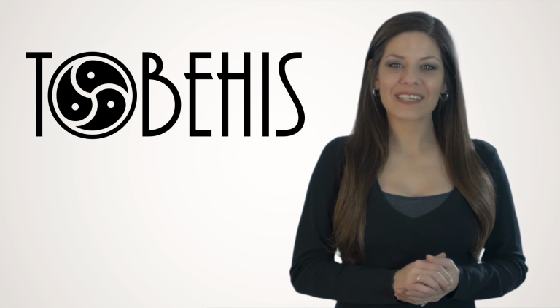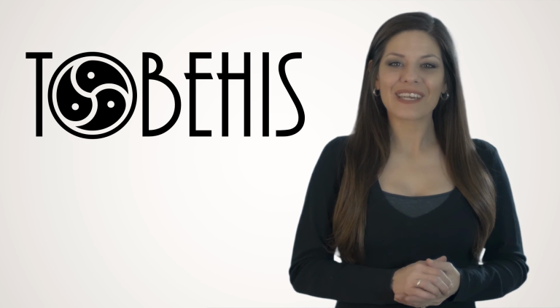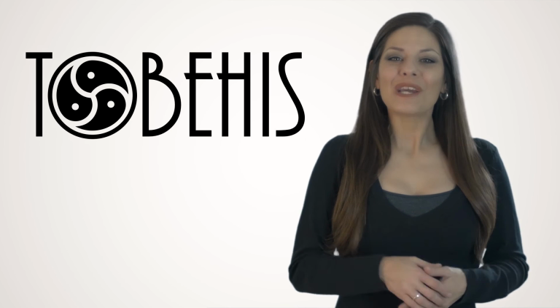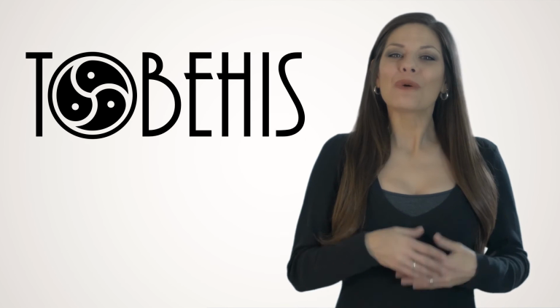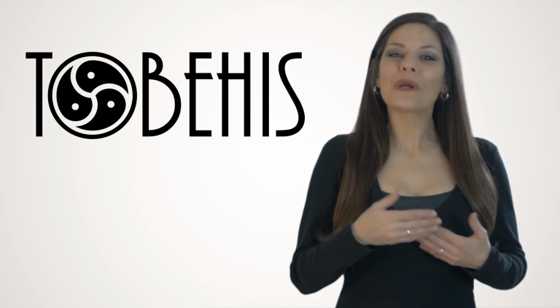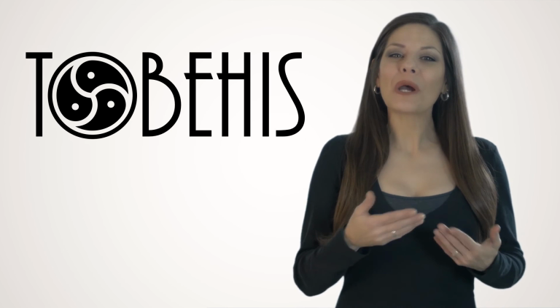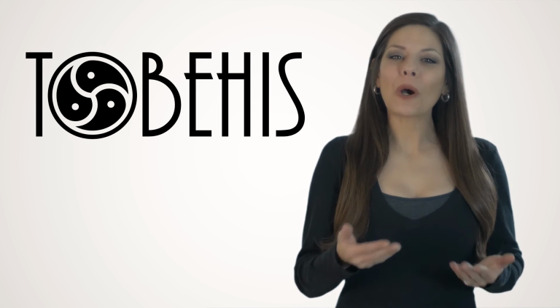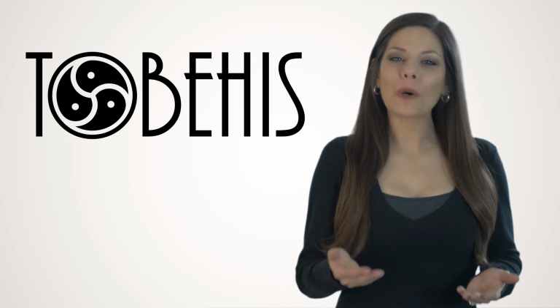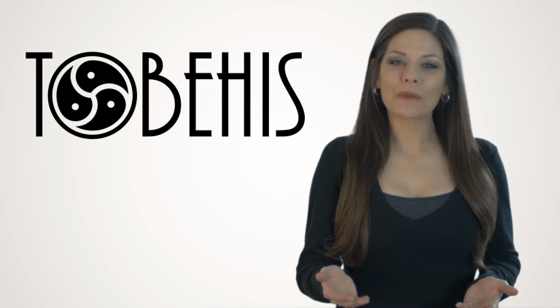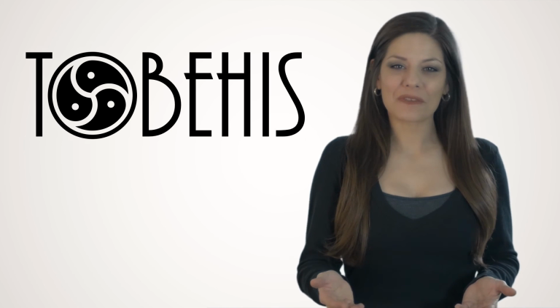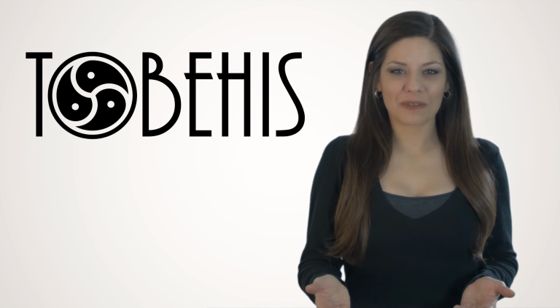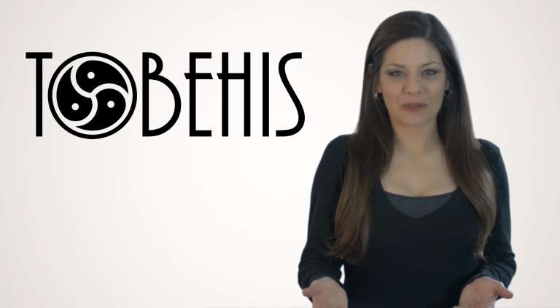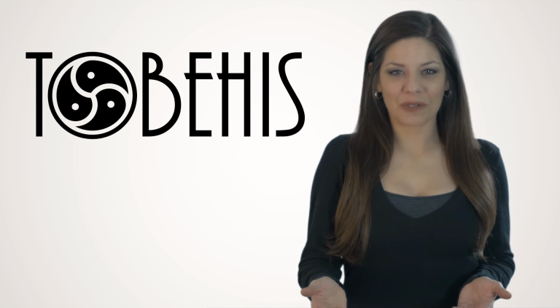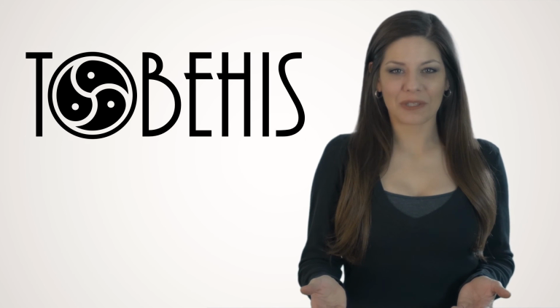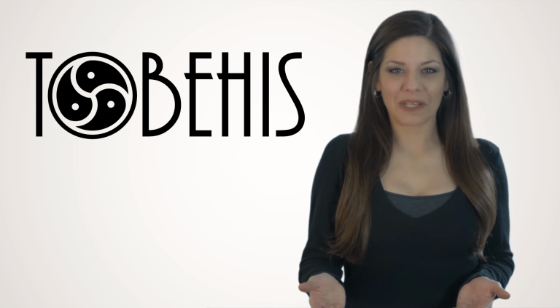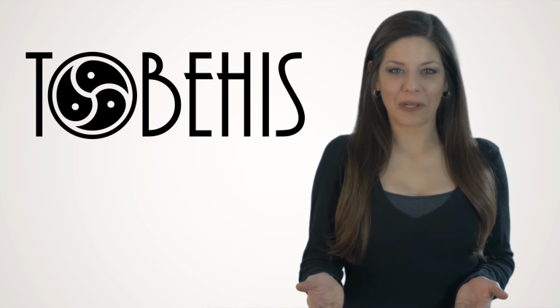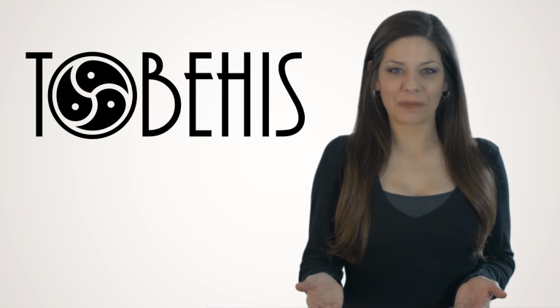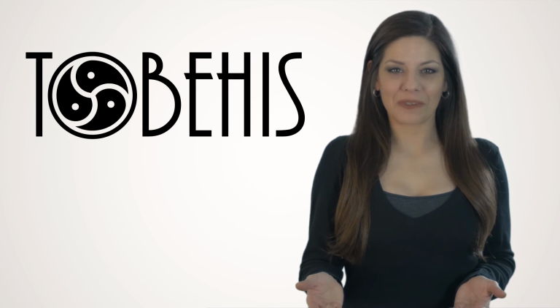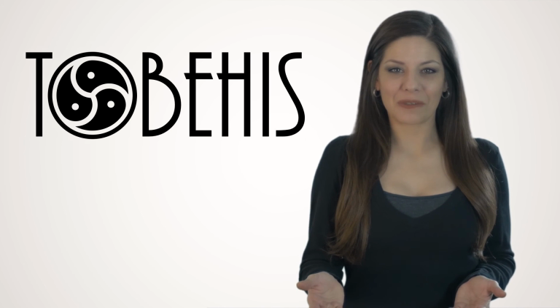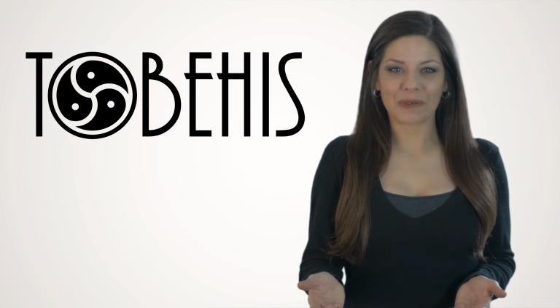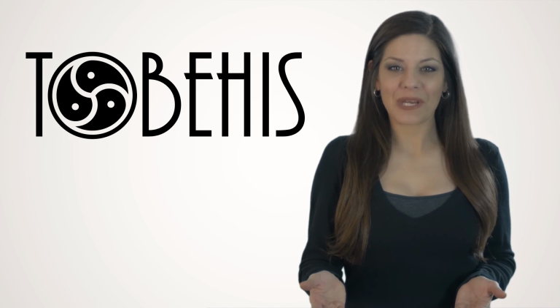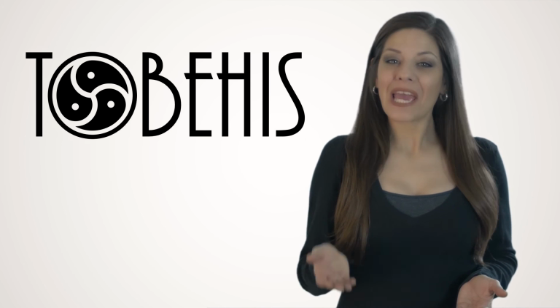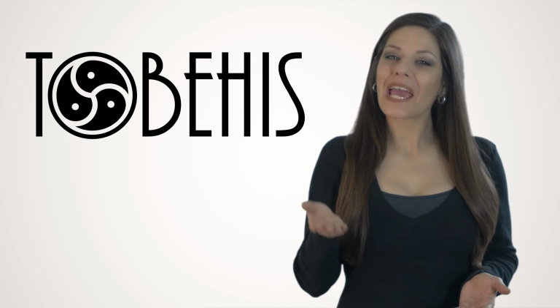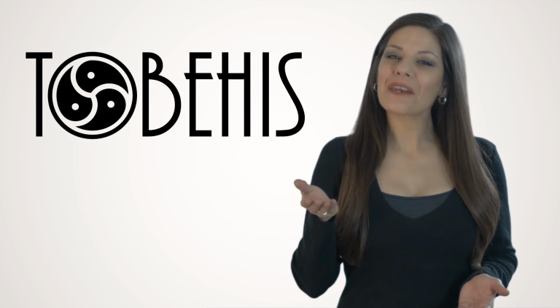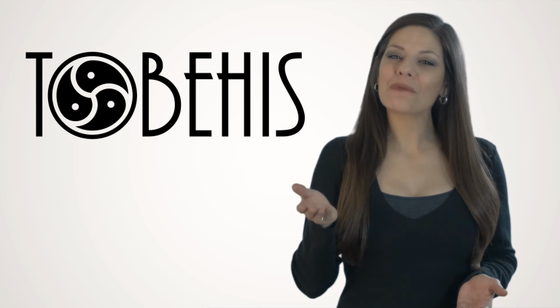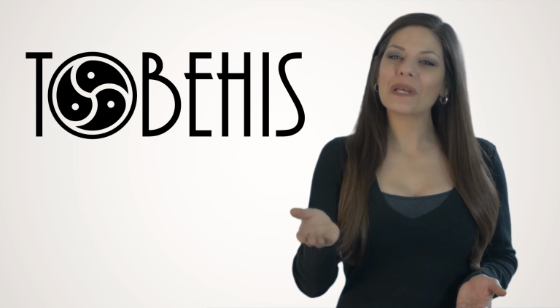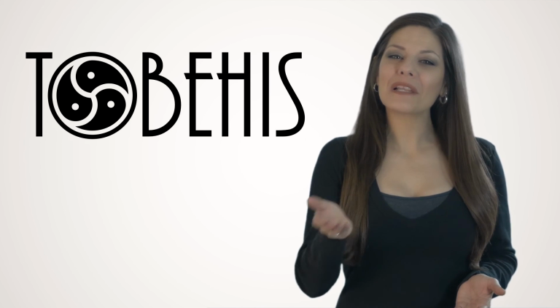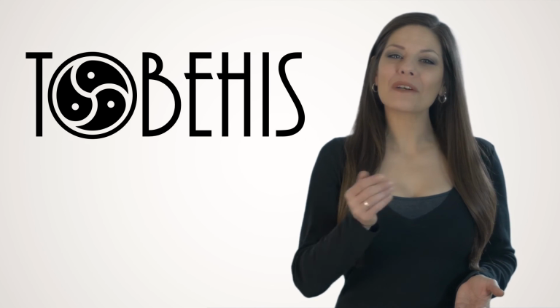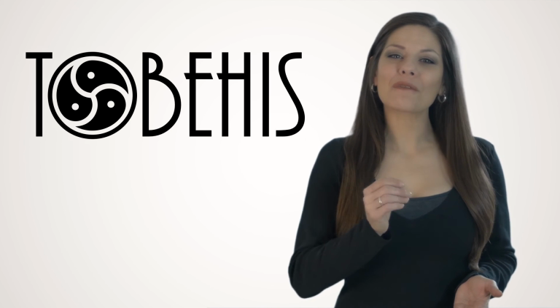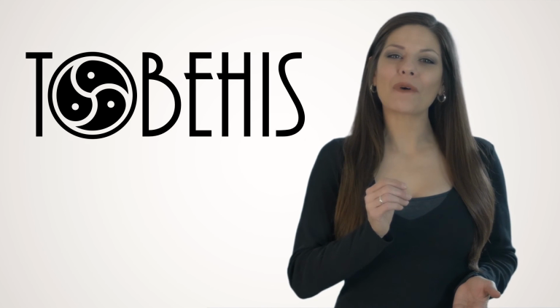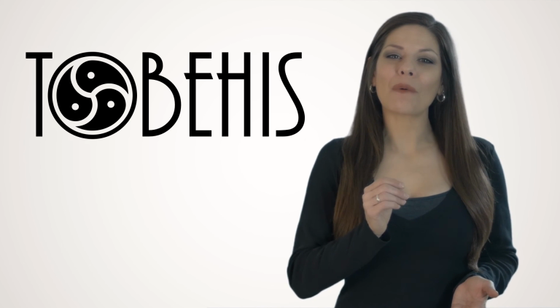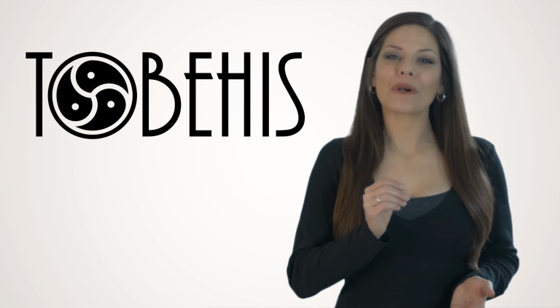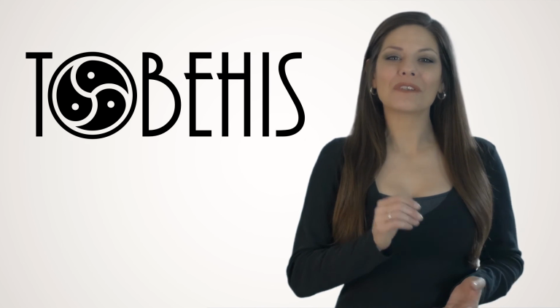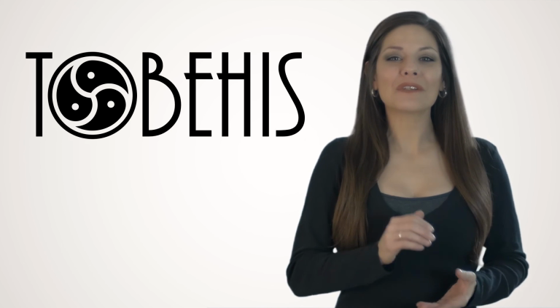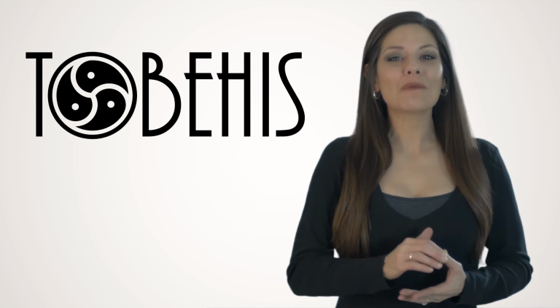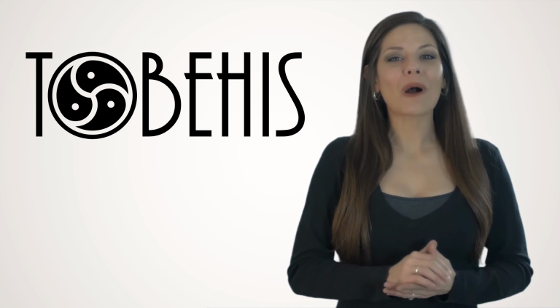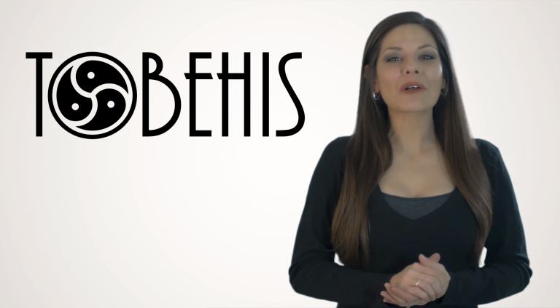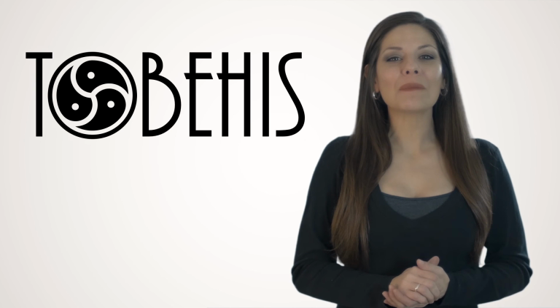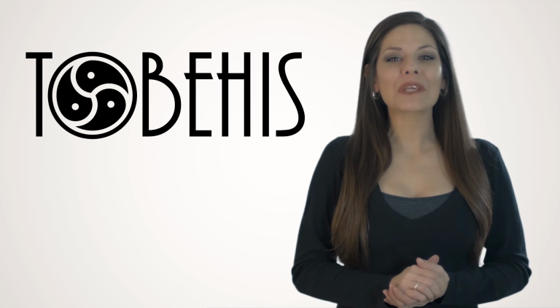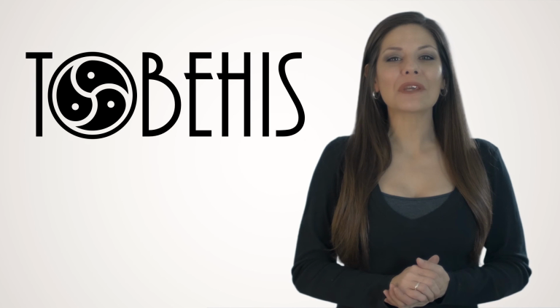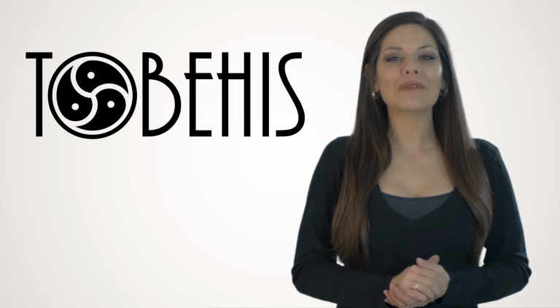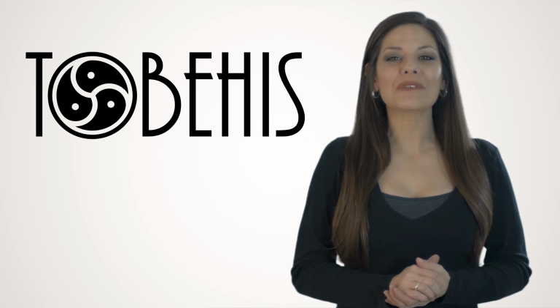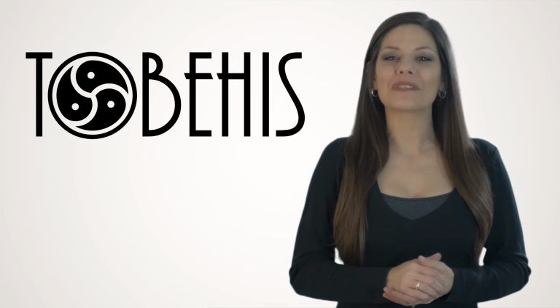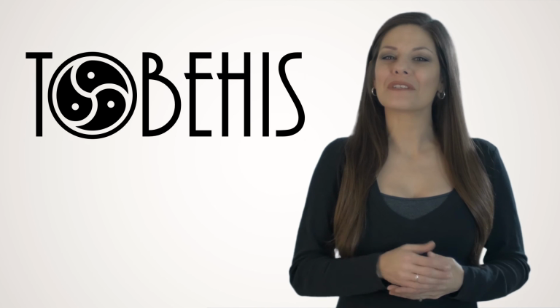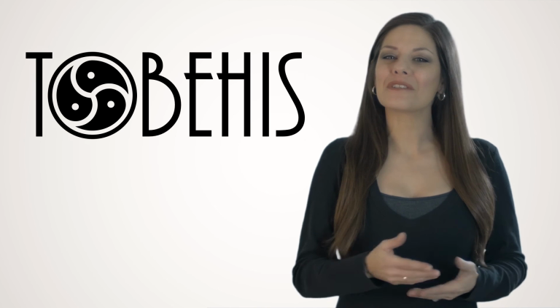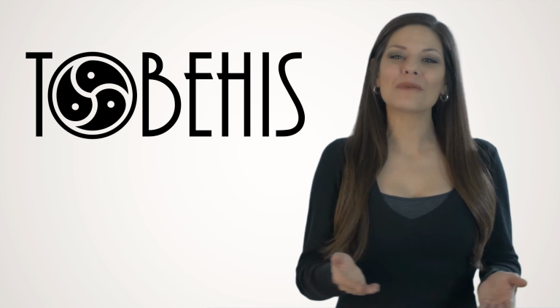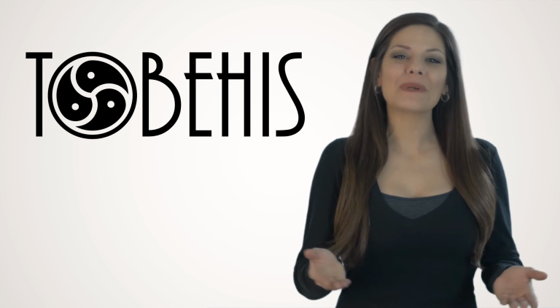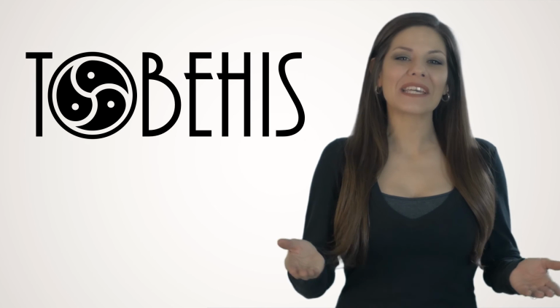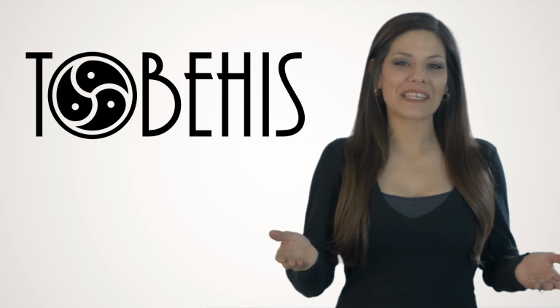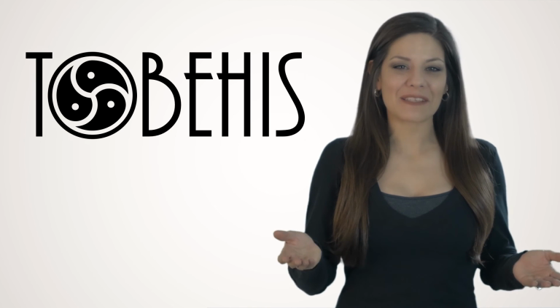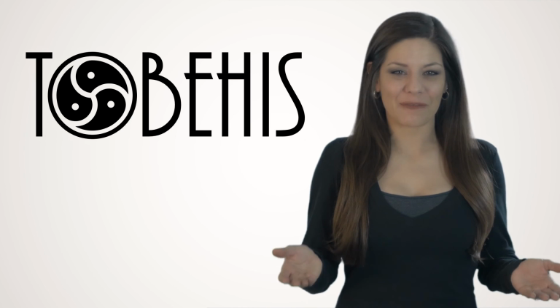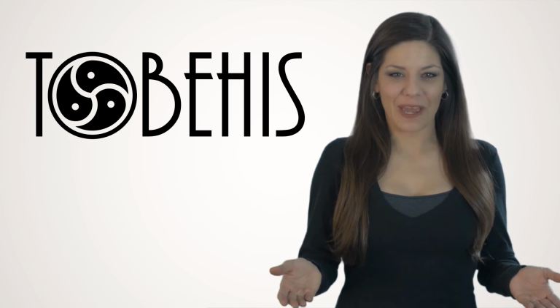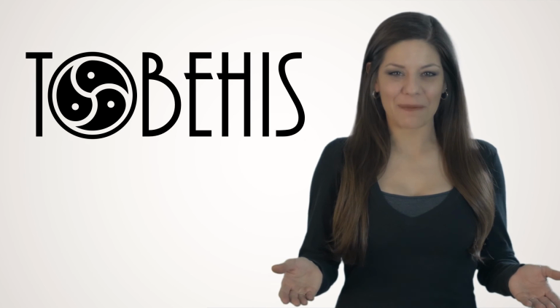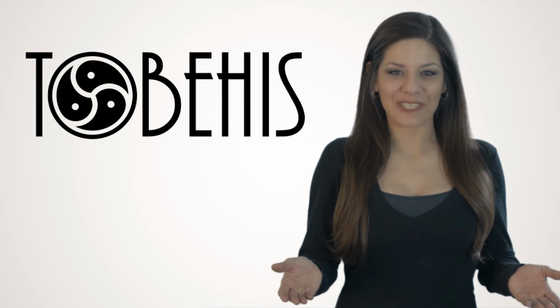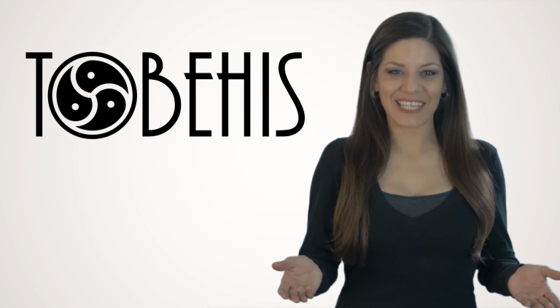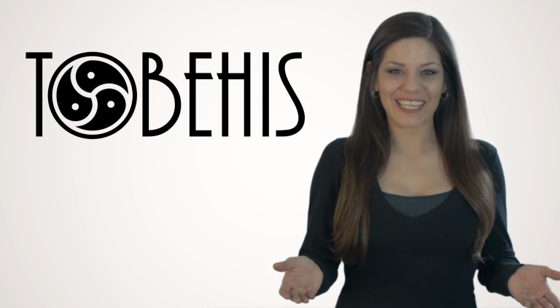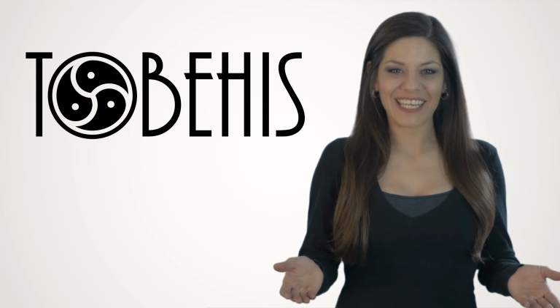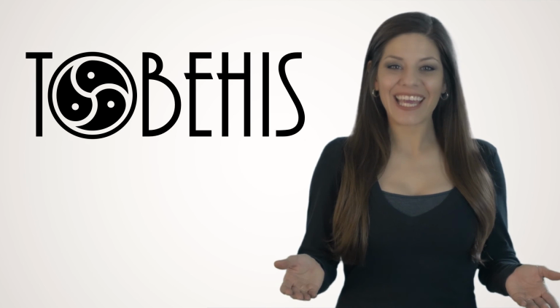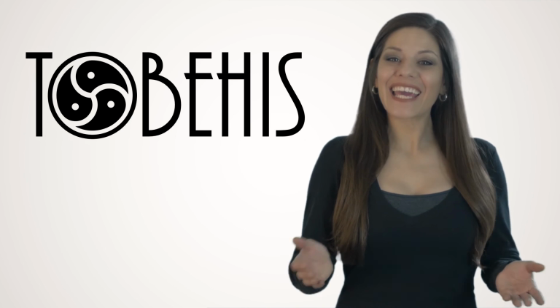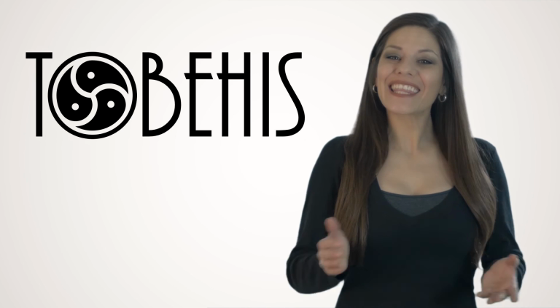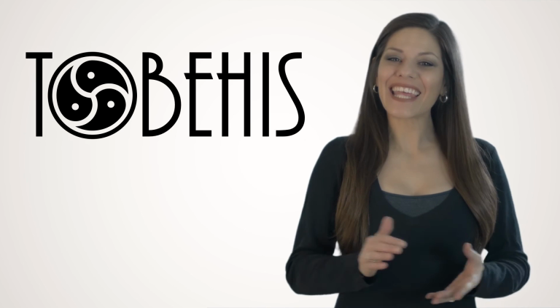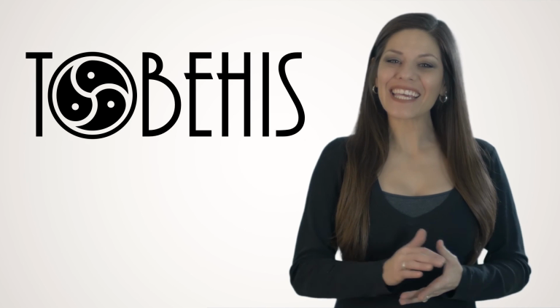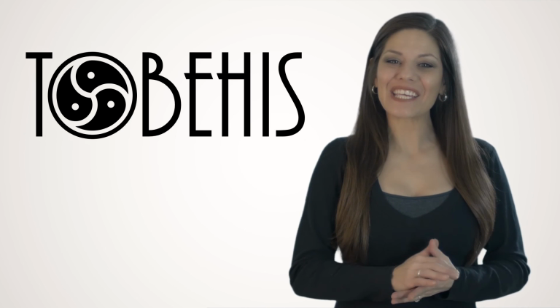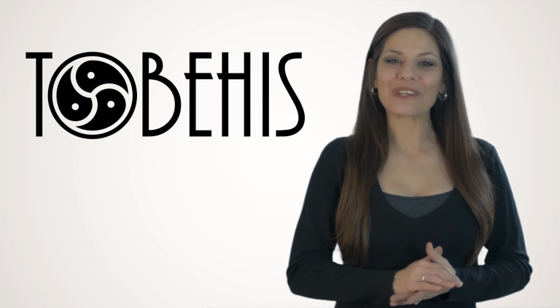We hope this tutorial helped you and we look forward to welcoming you to the To Be His Family. Thank you!